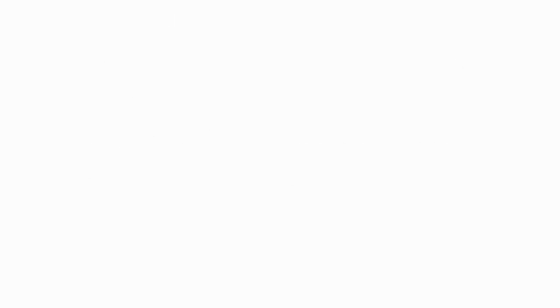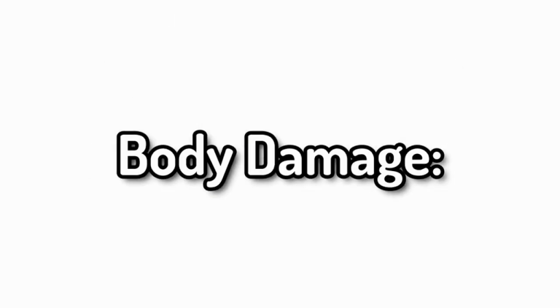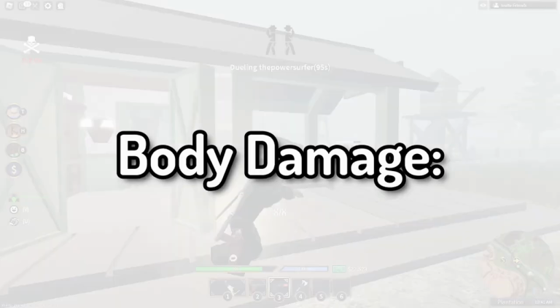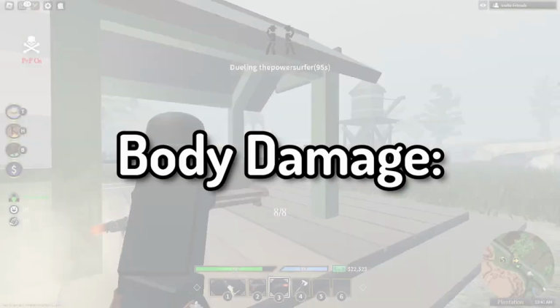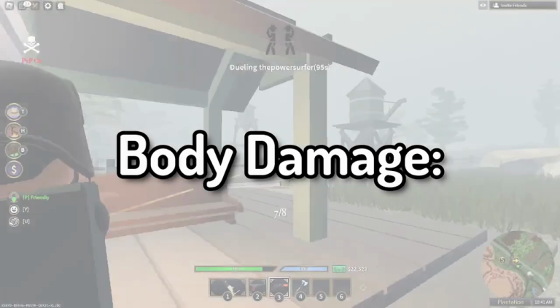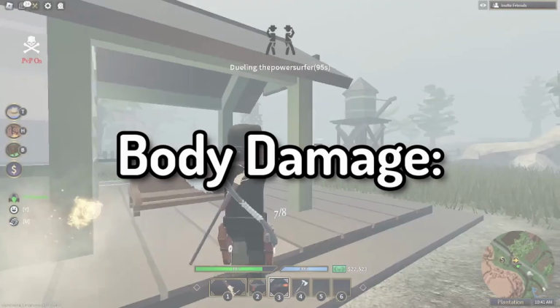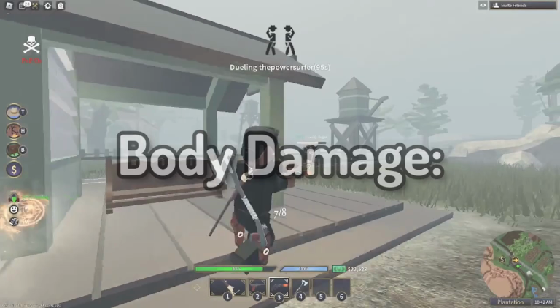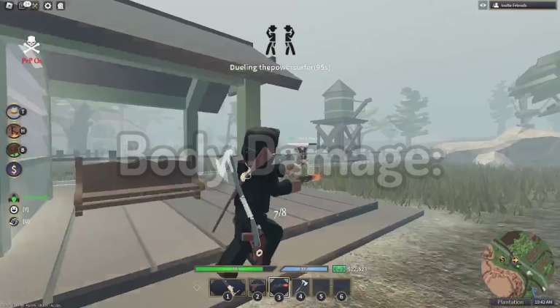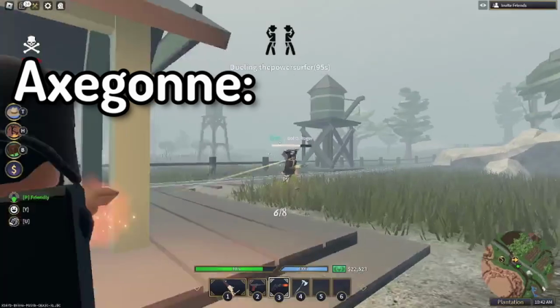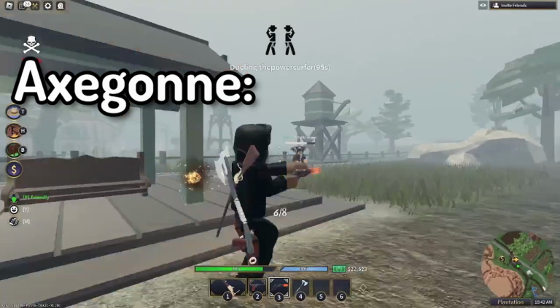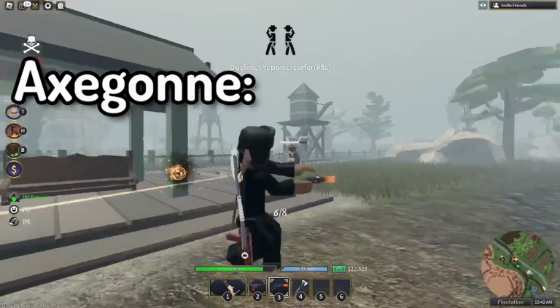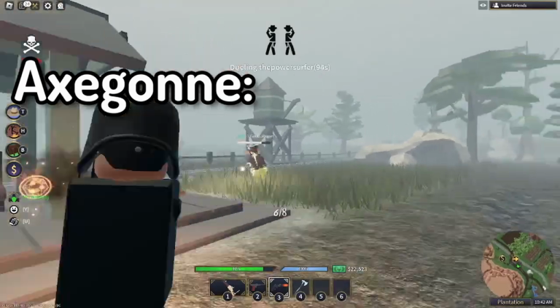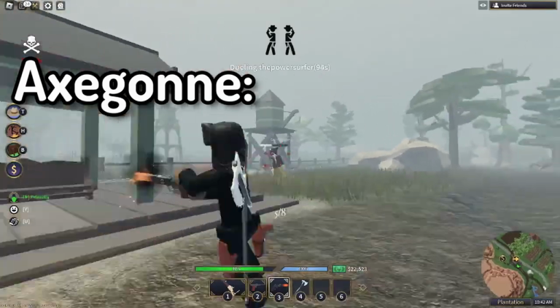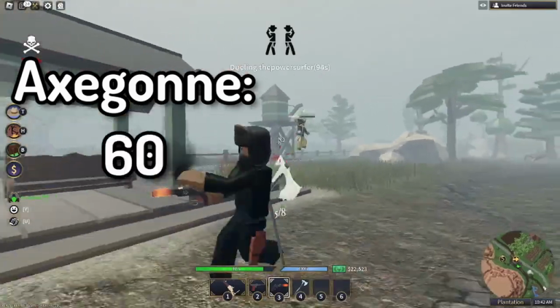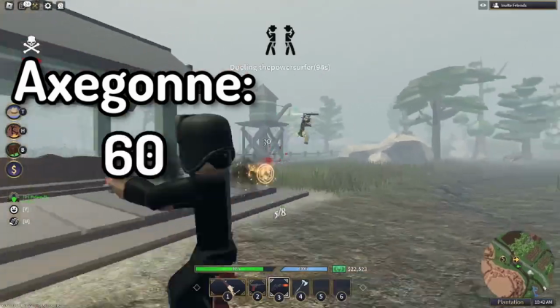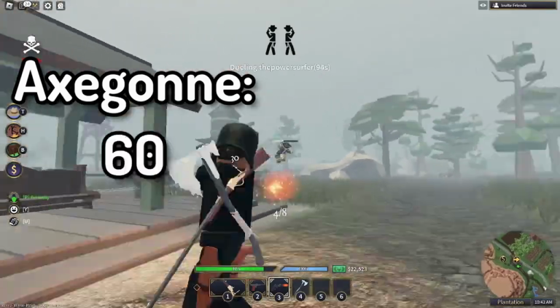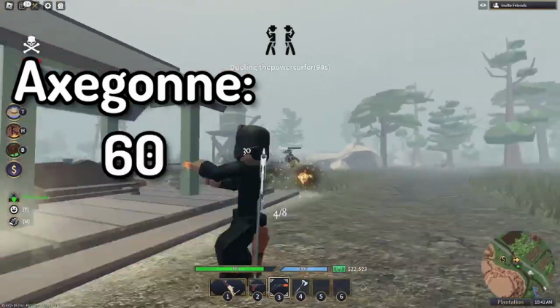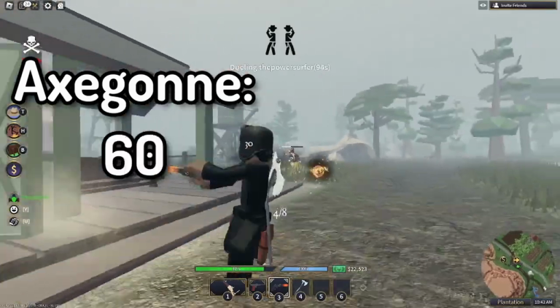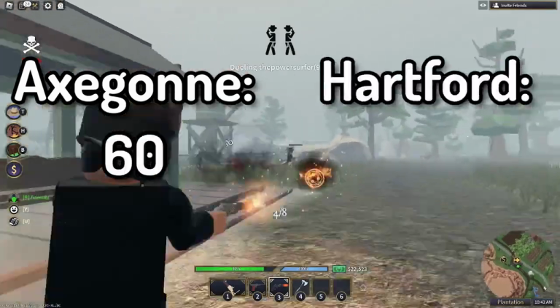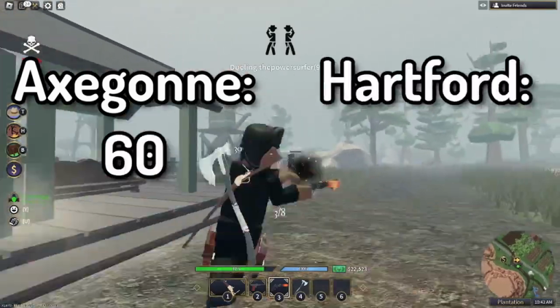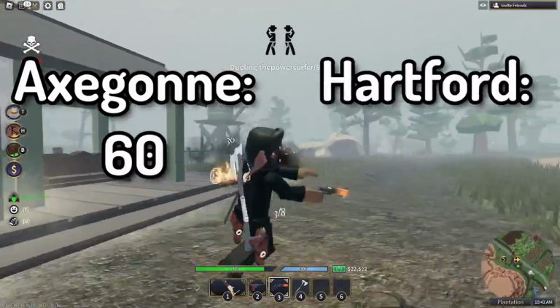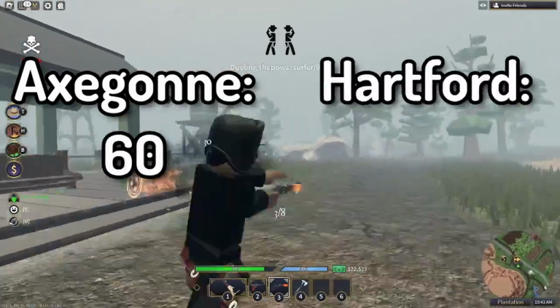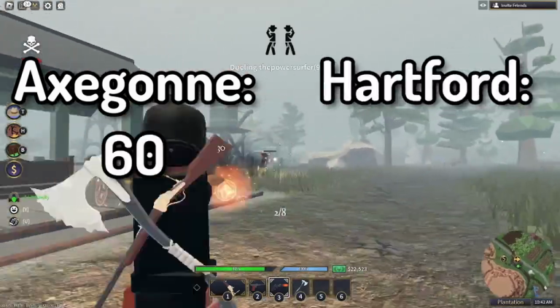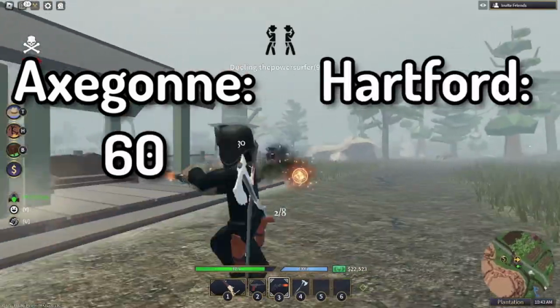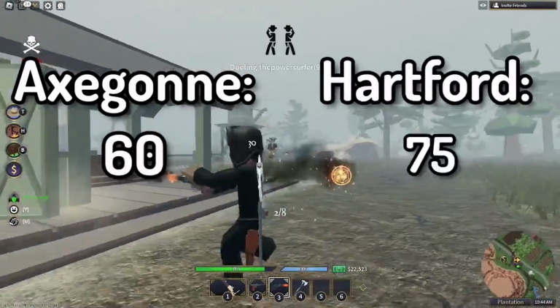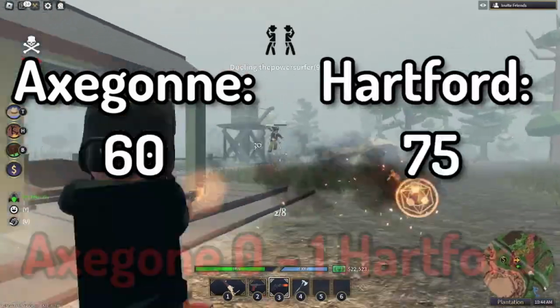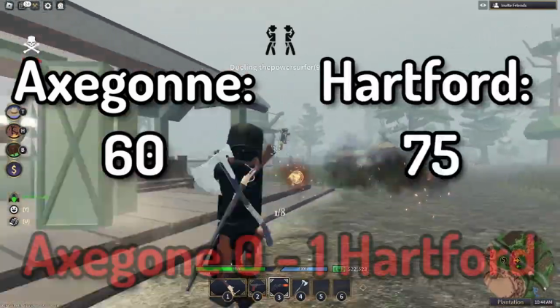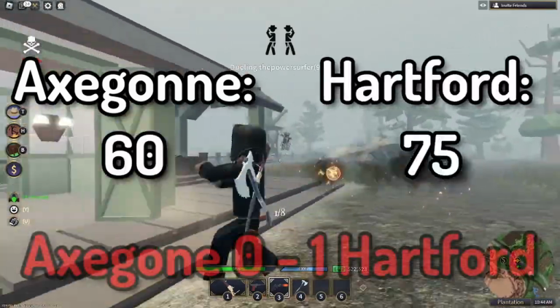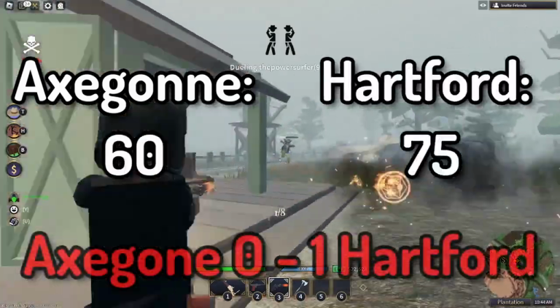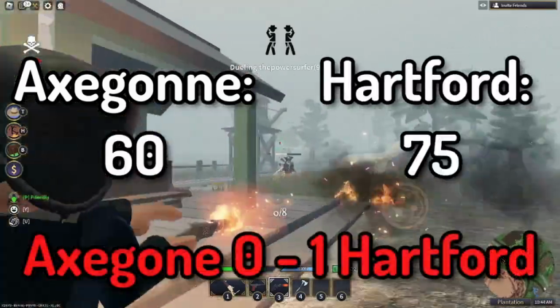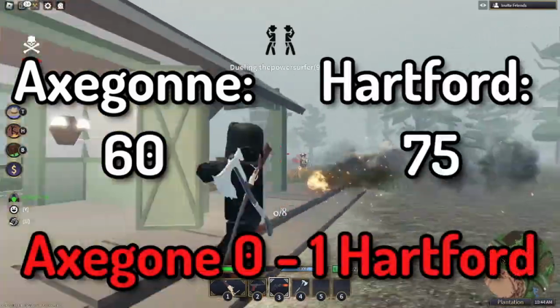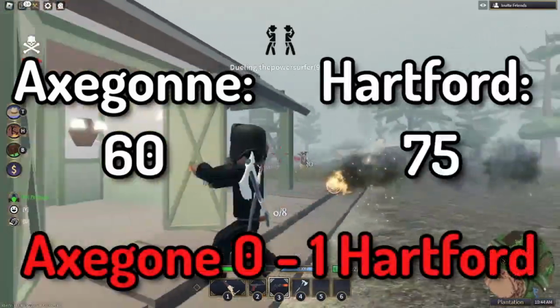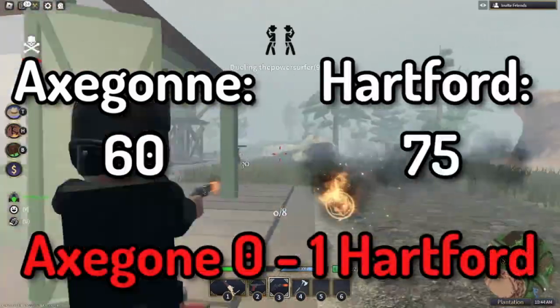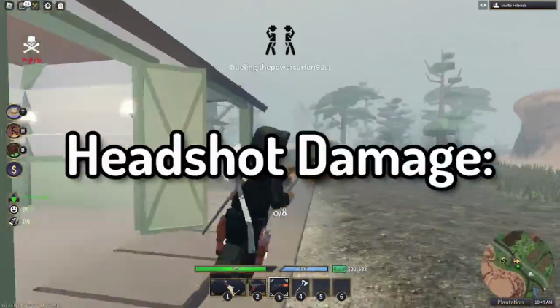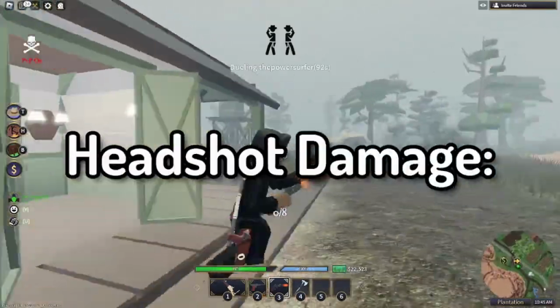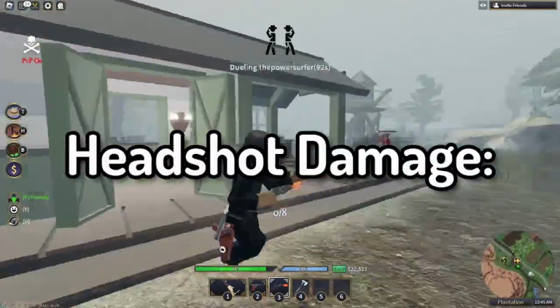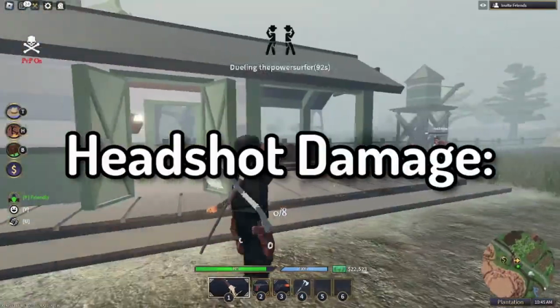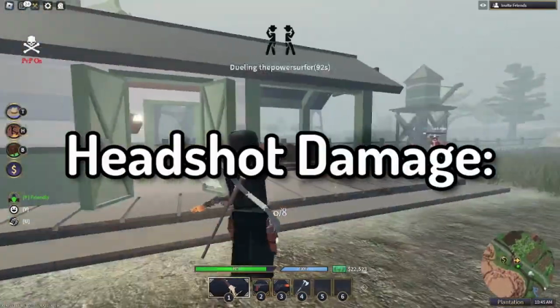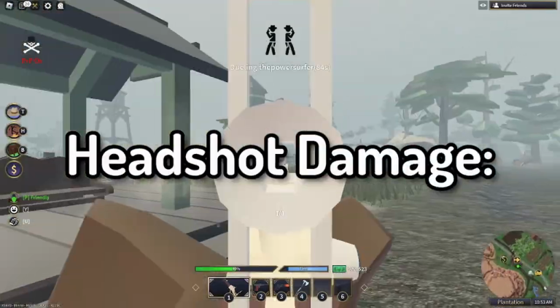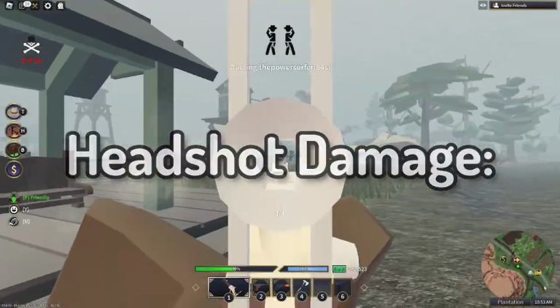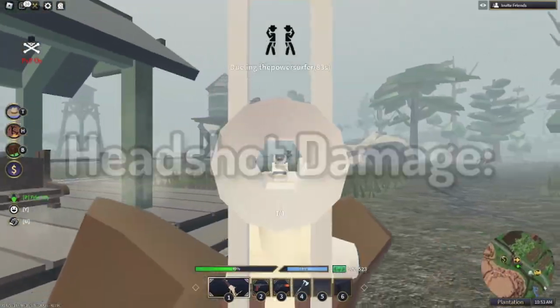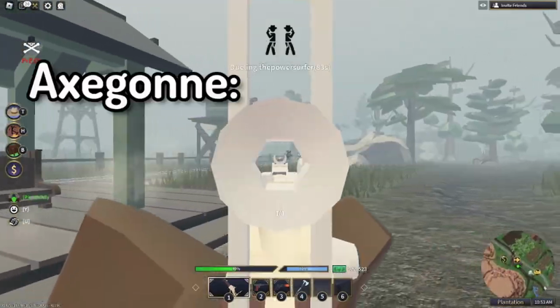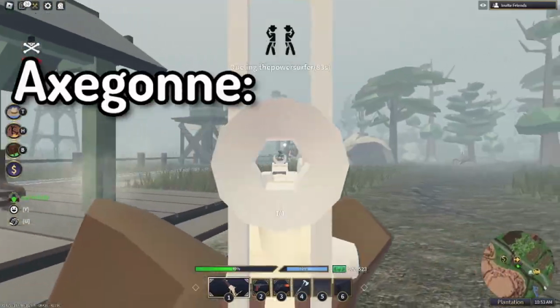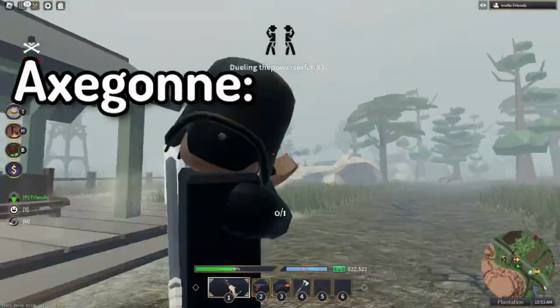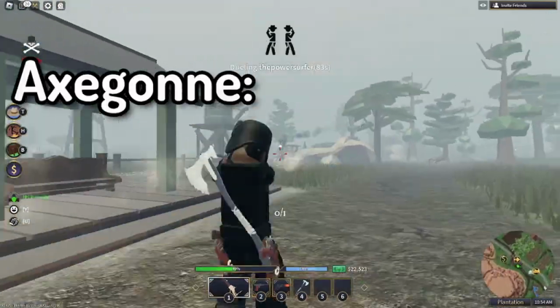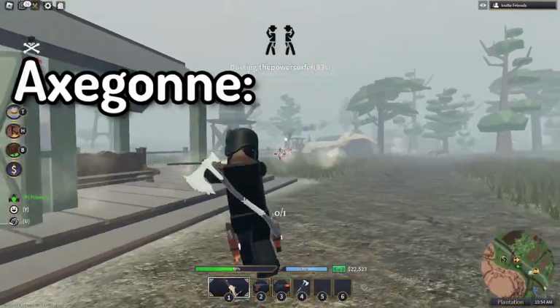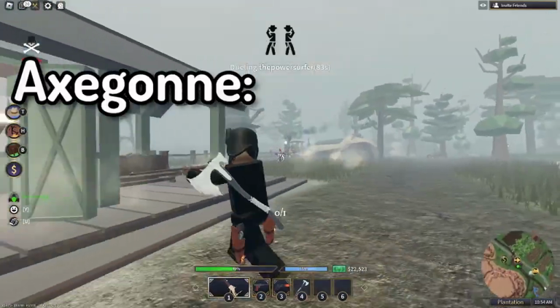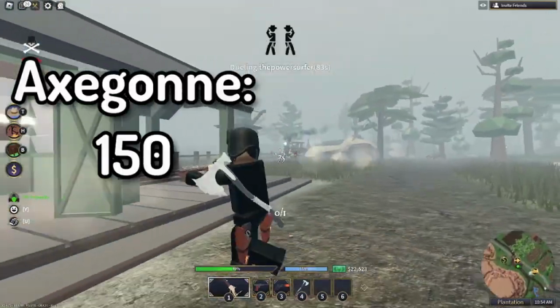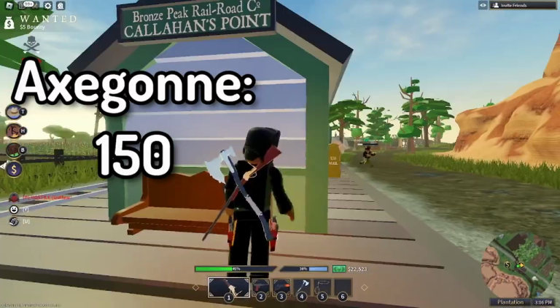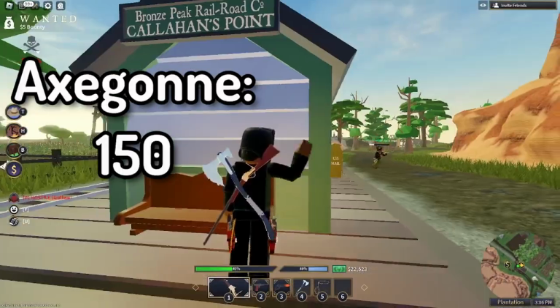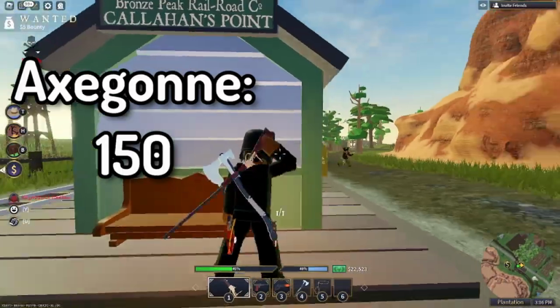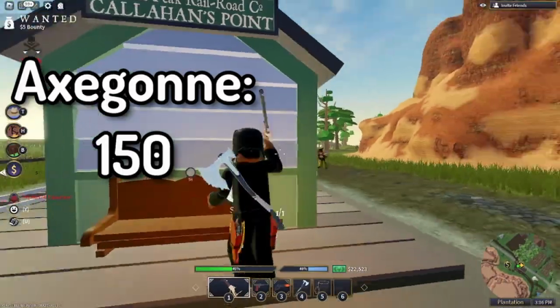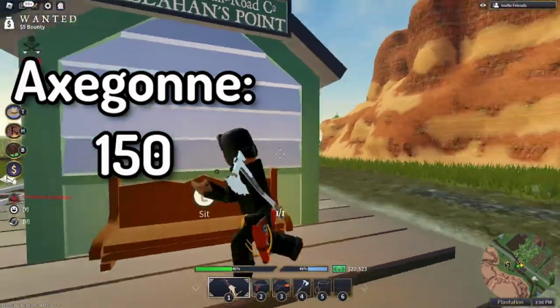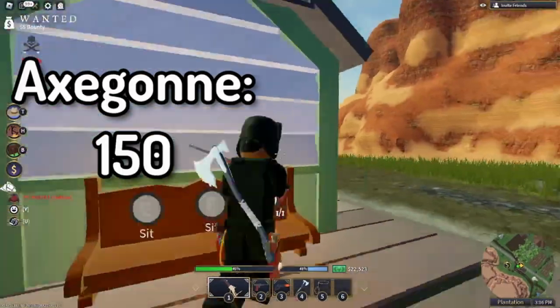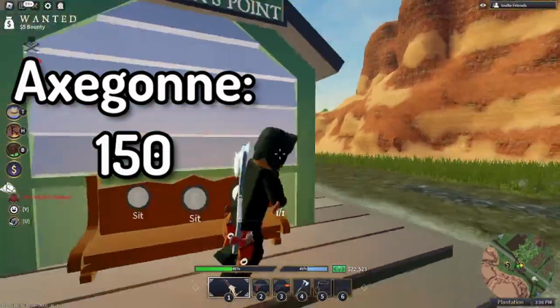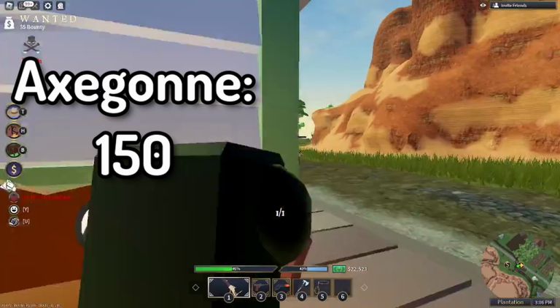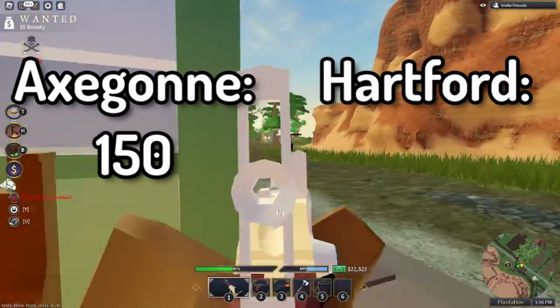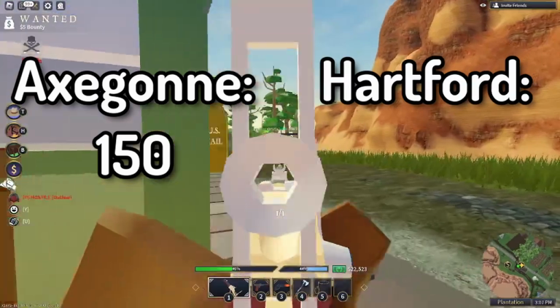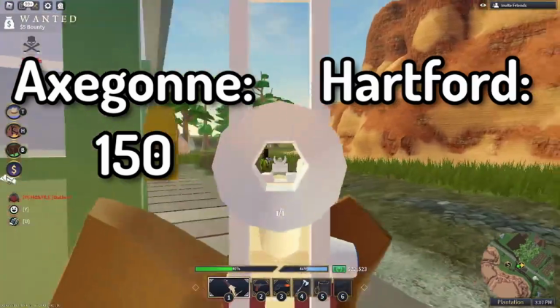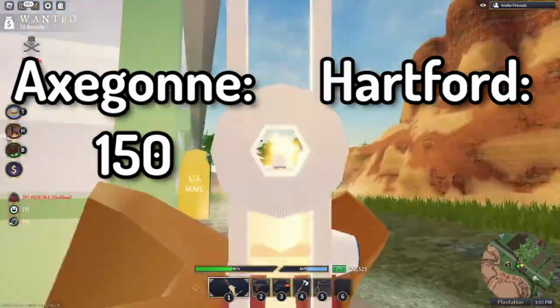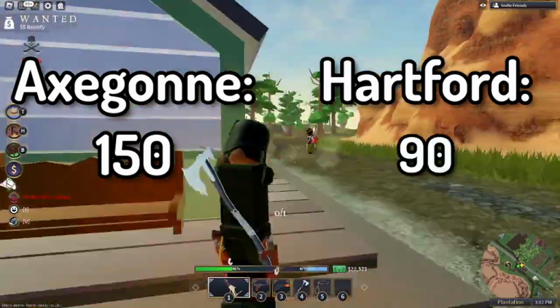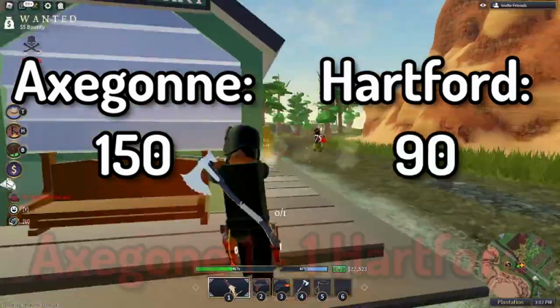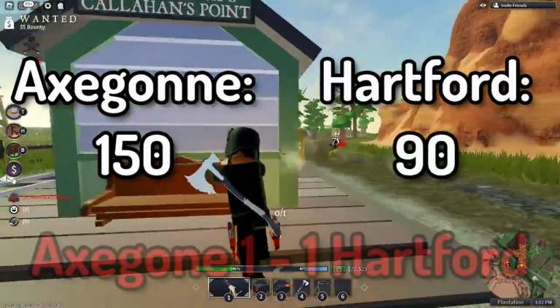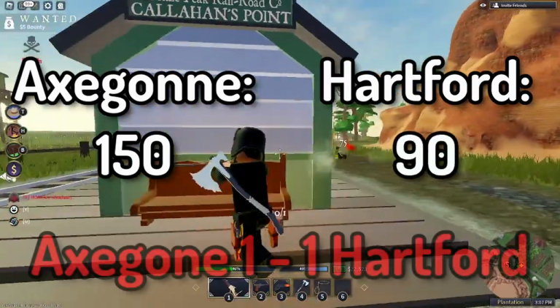For damage, Axagon does 60 and Hartford does 75. For headshot damage, Axagon does 150 and Hartford does 90.